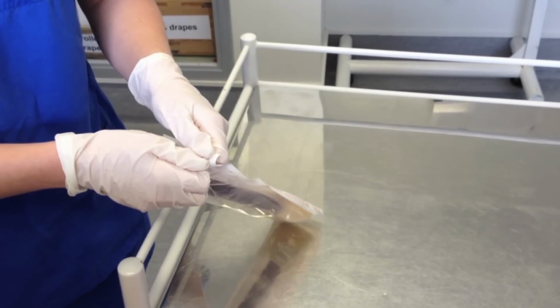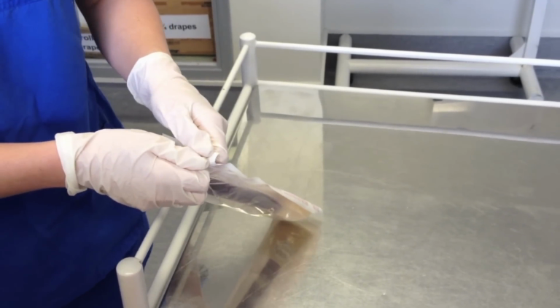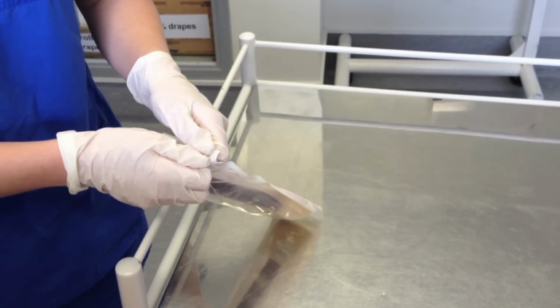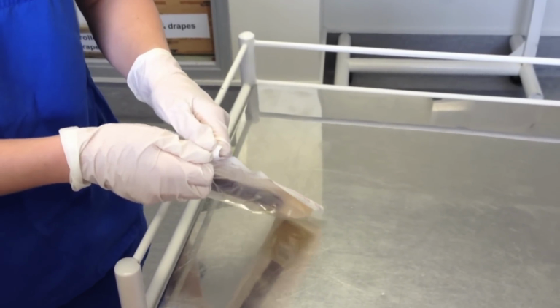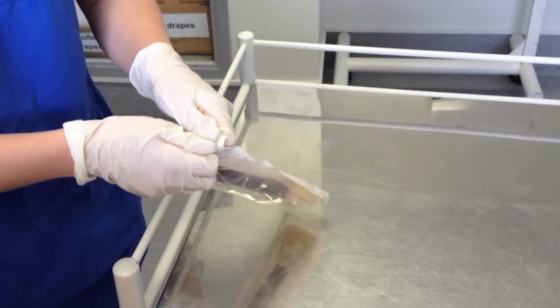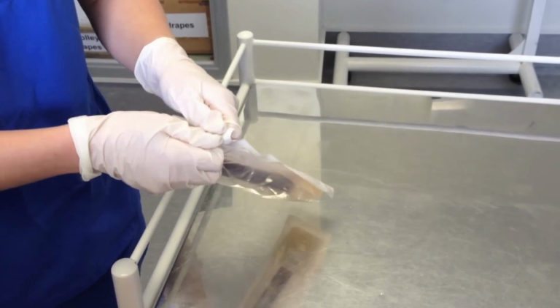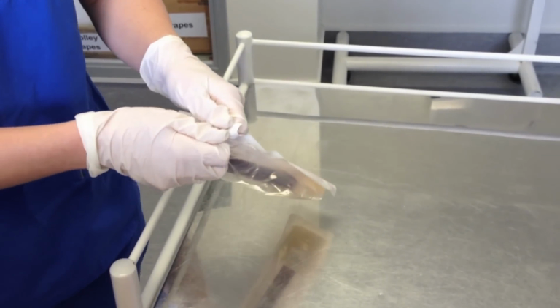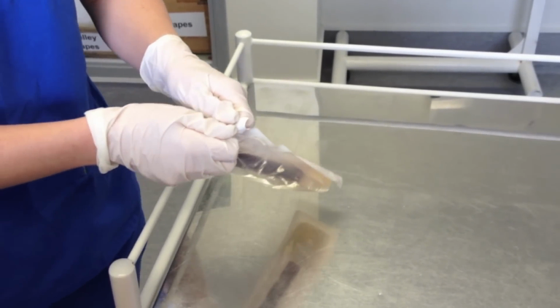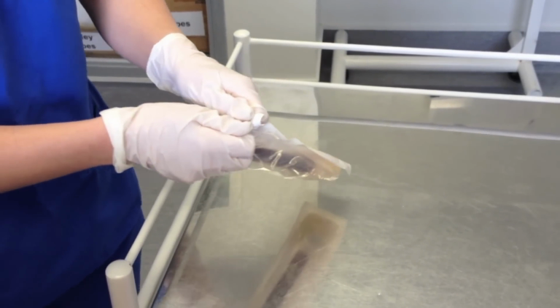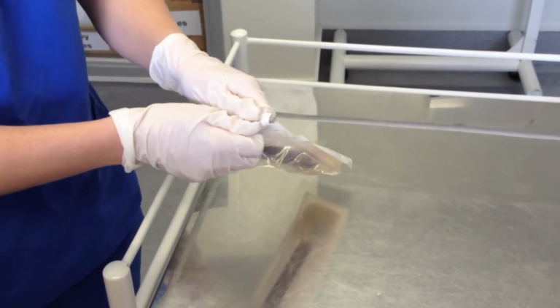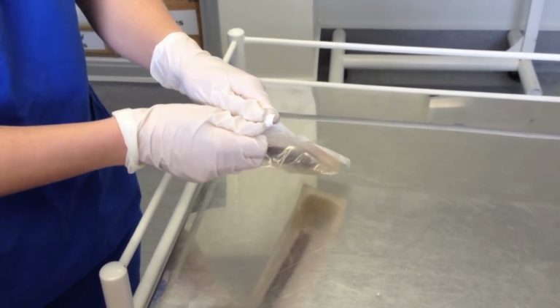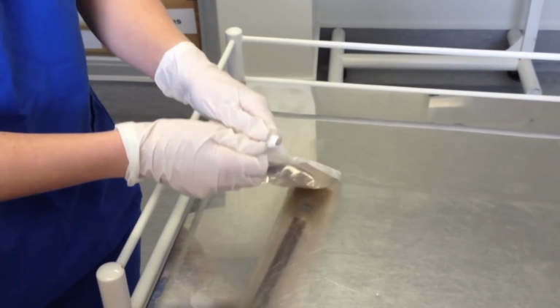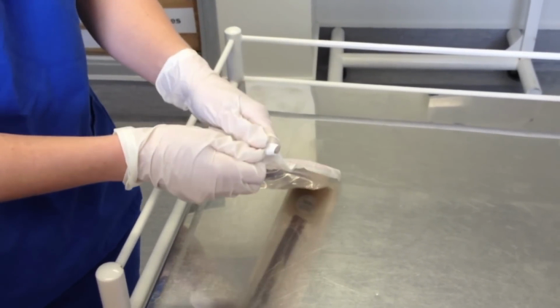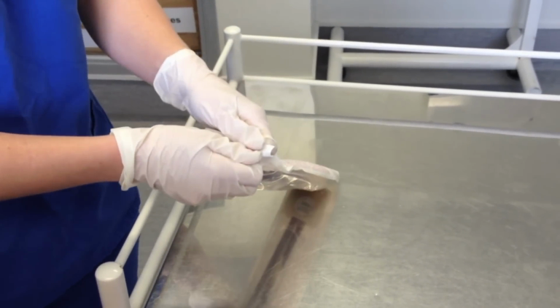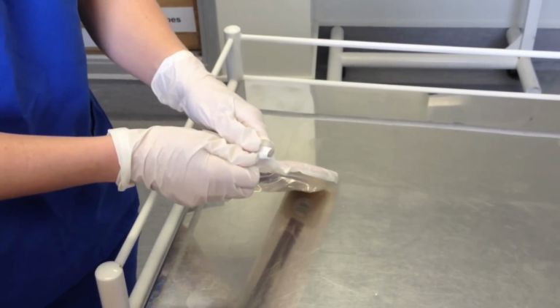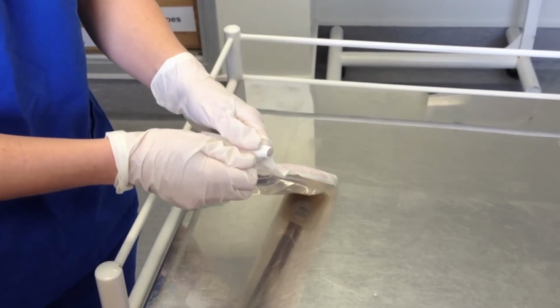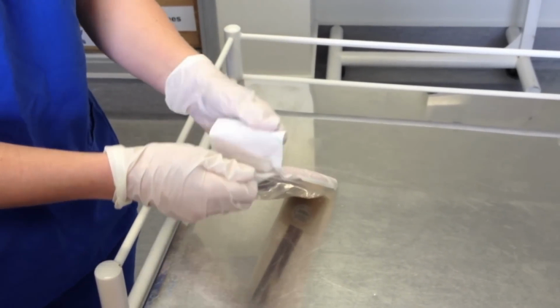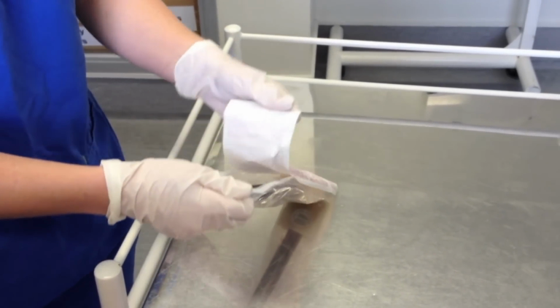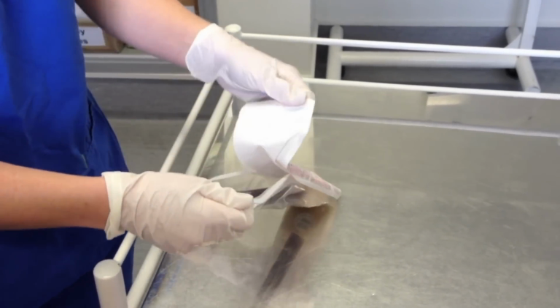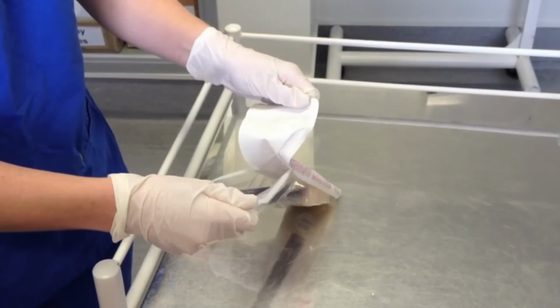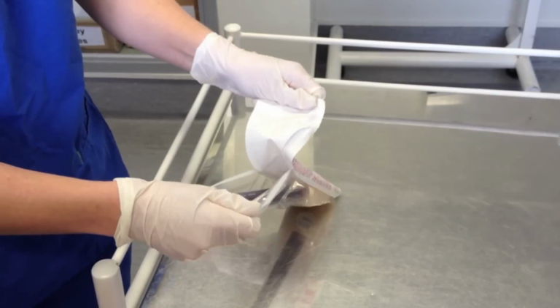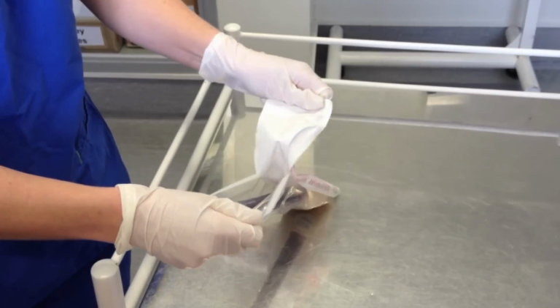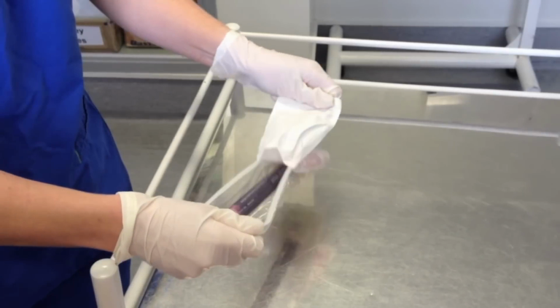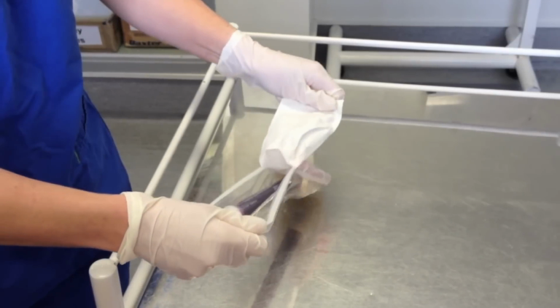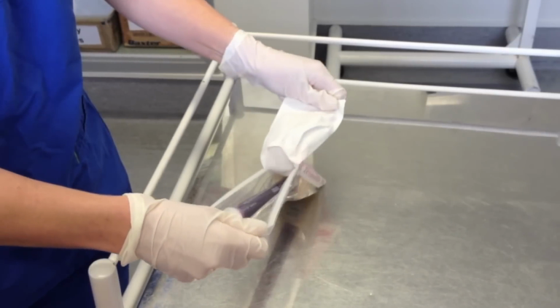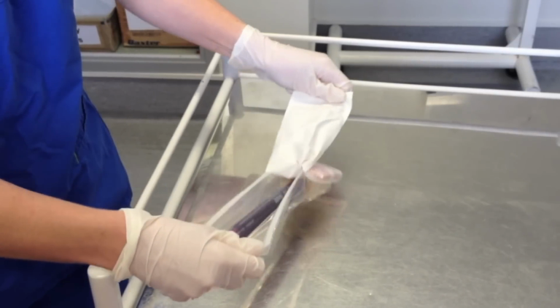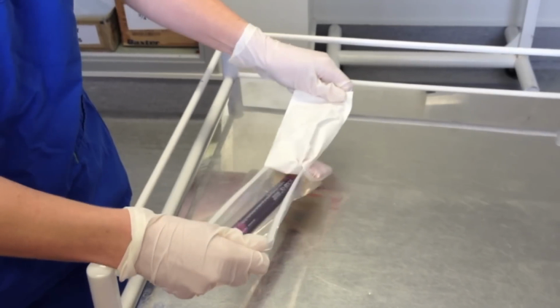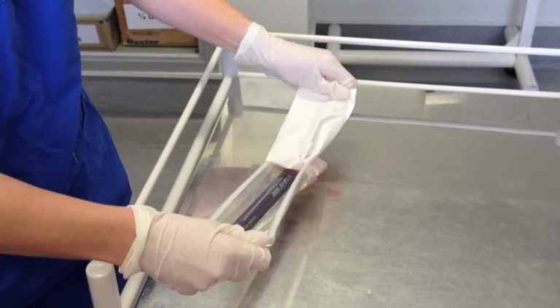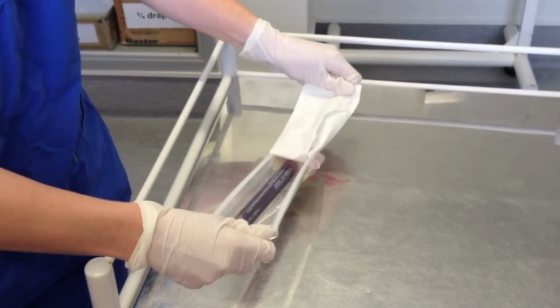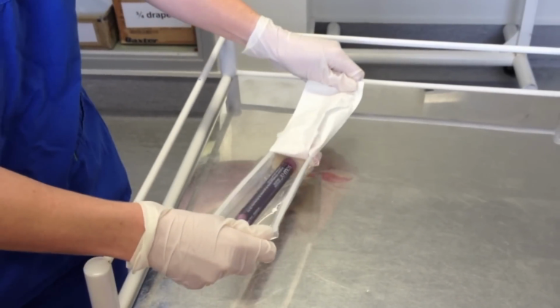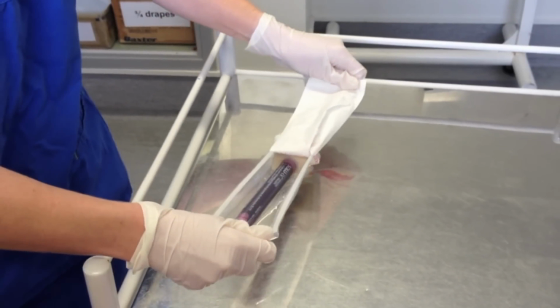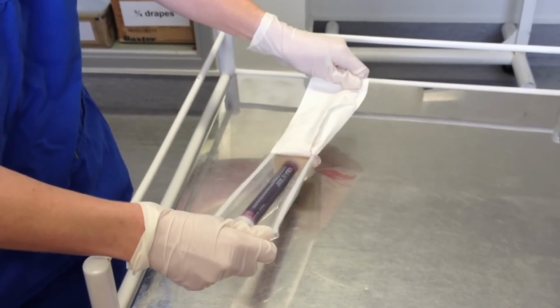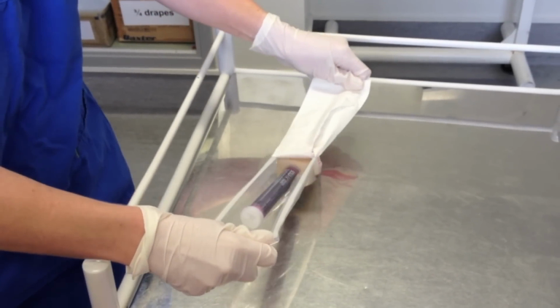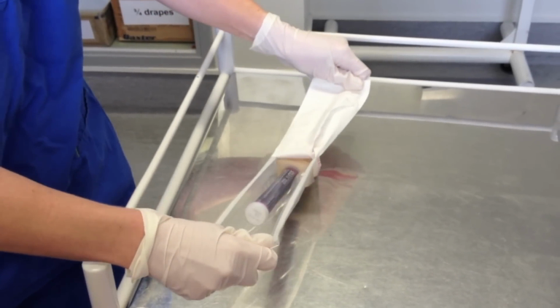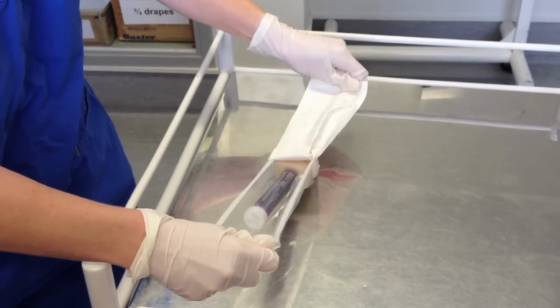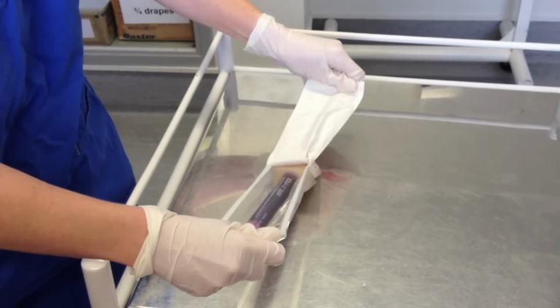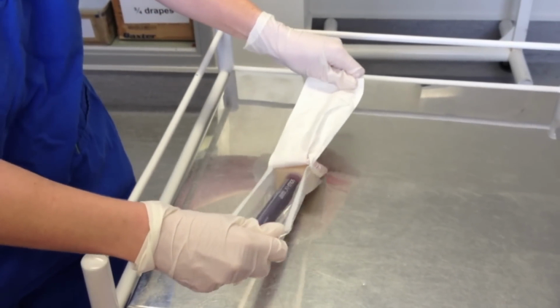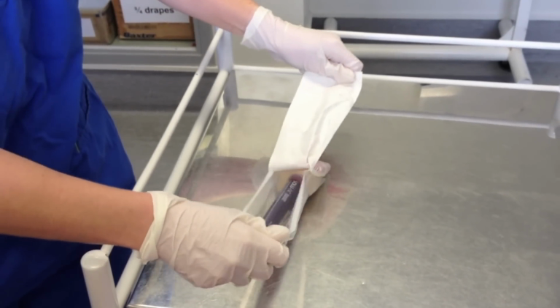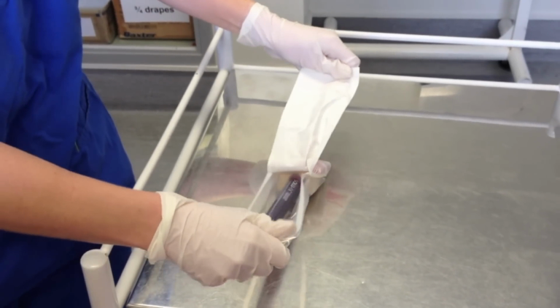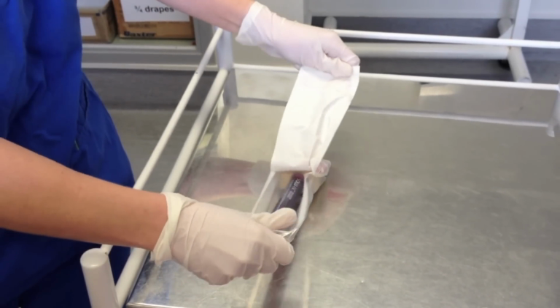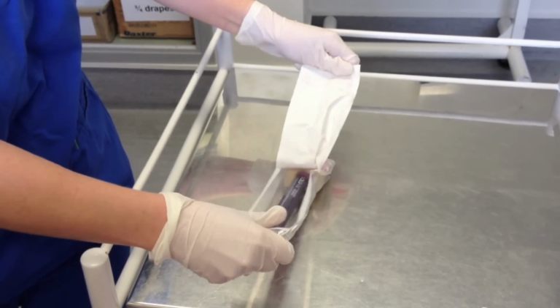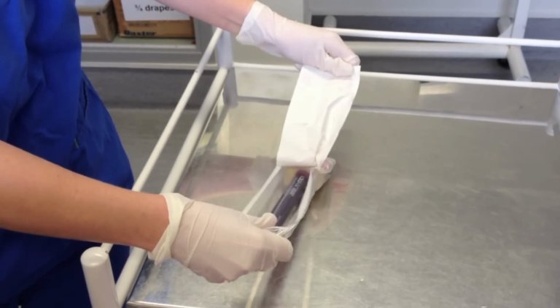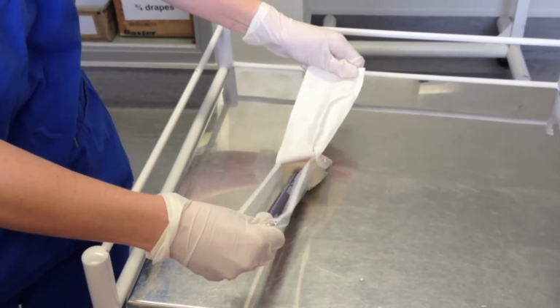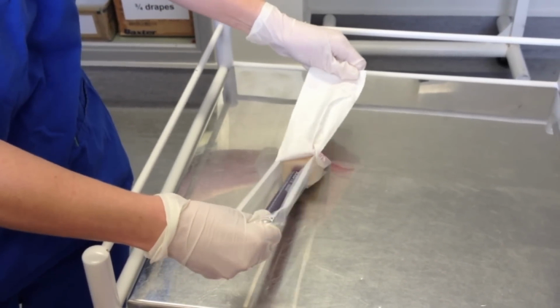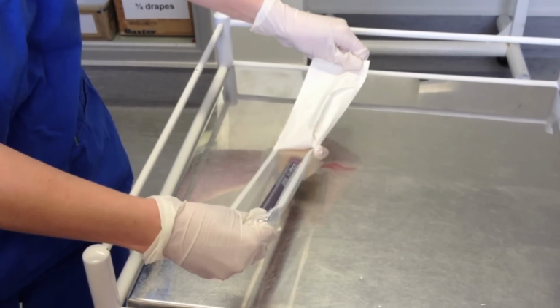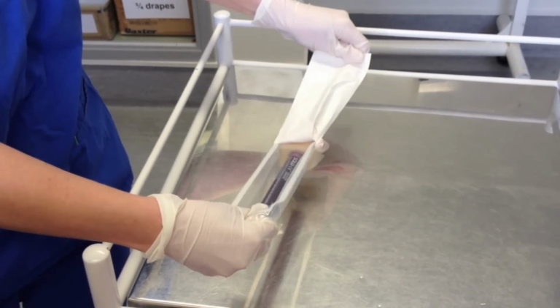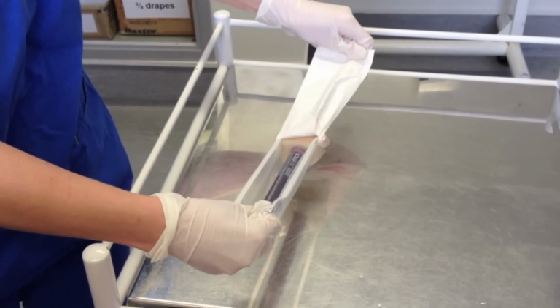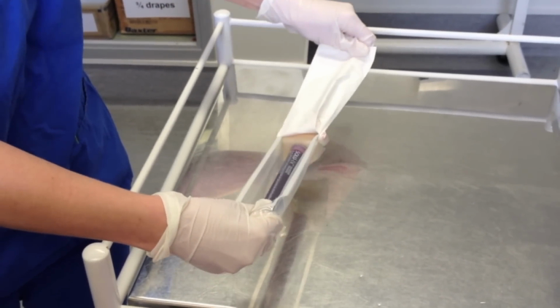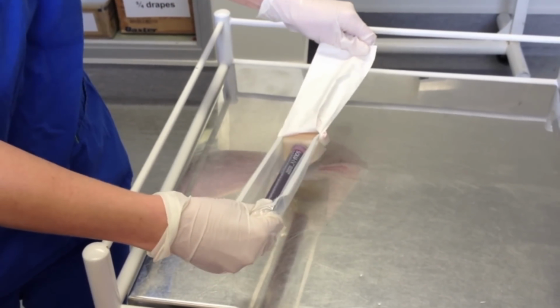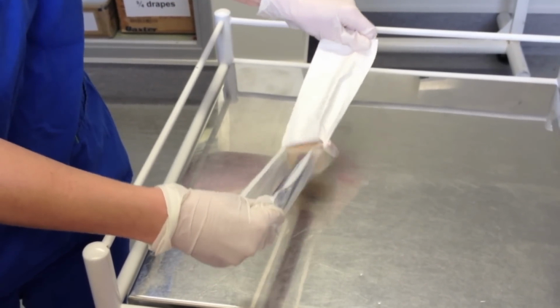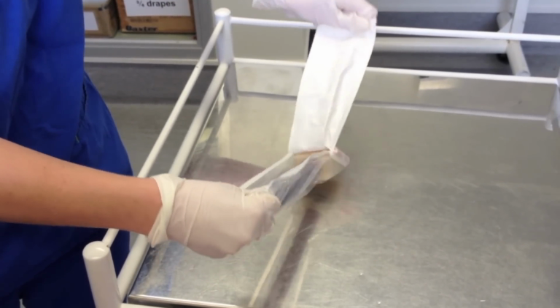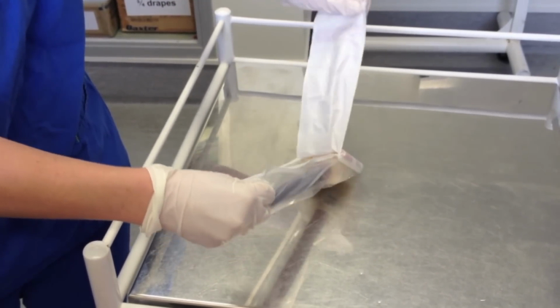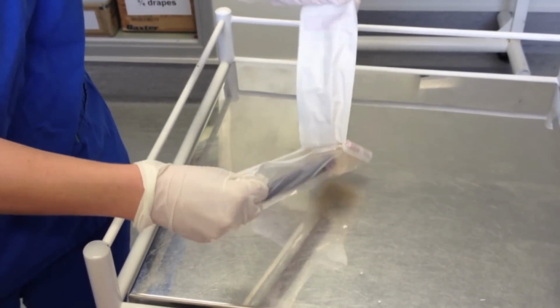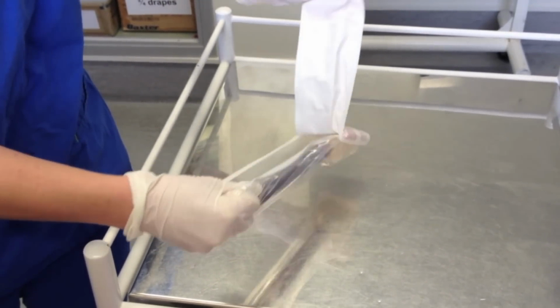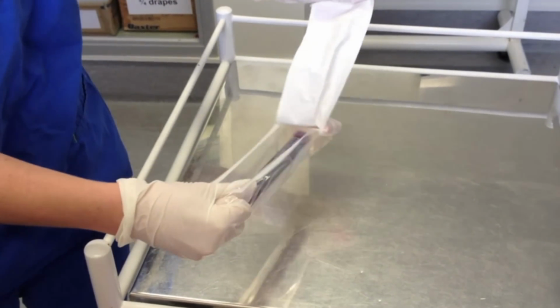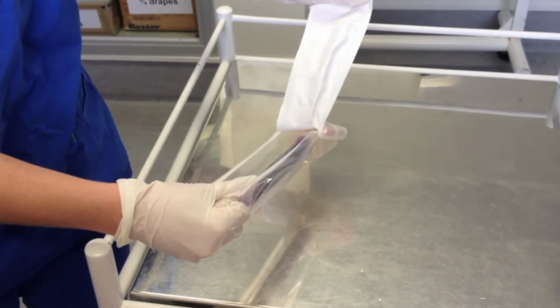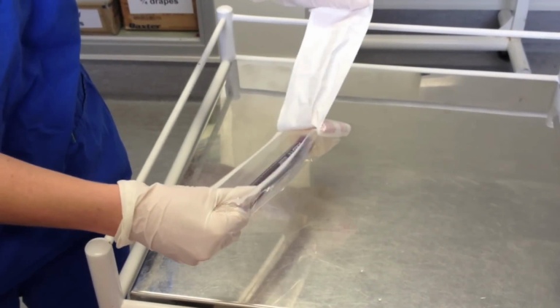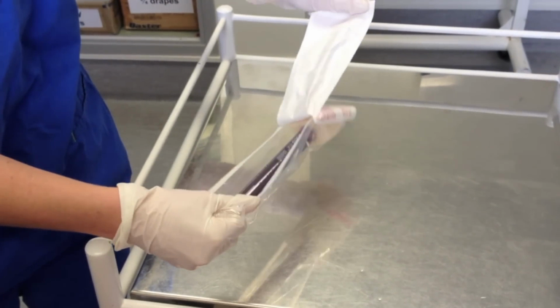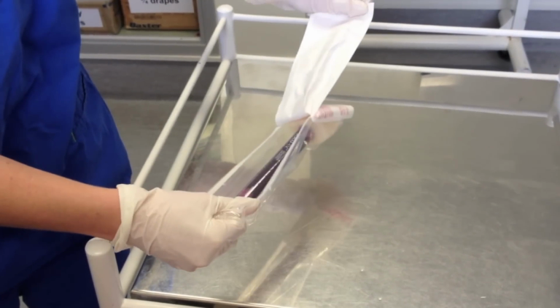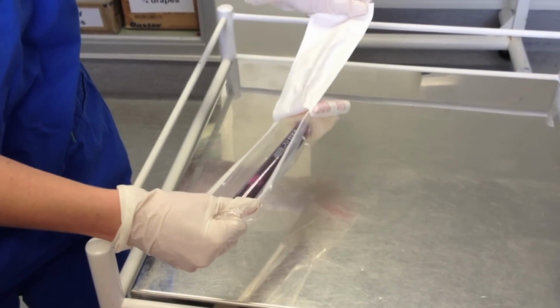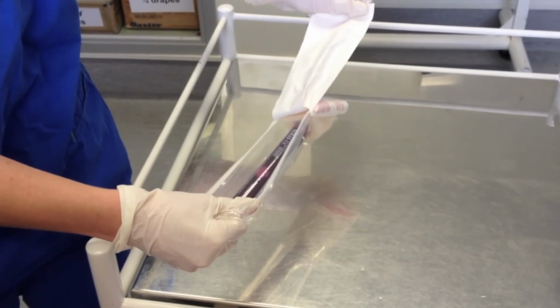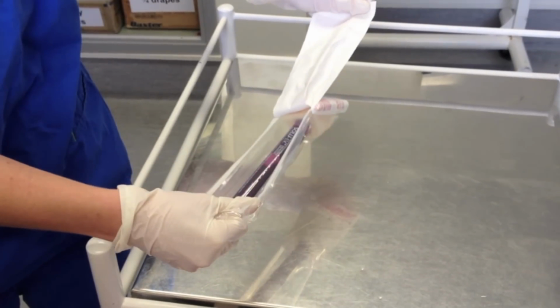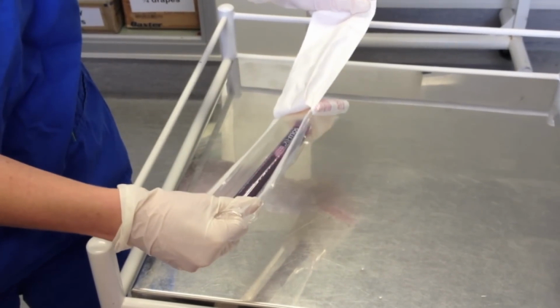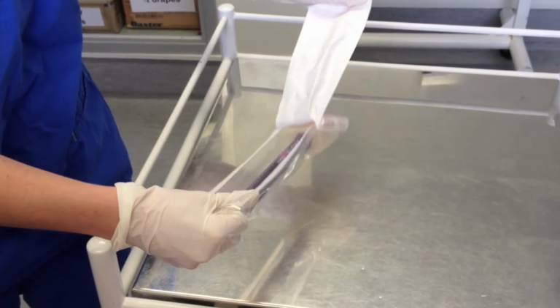Once the patient is clean, we can open up our packet containing the alcohol-based wand.